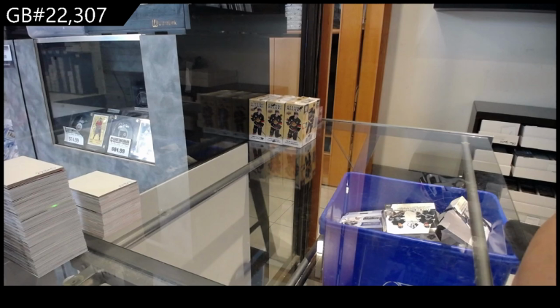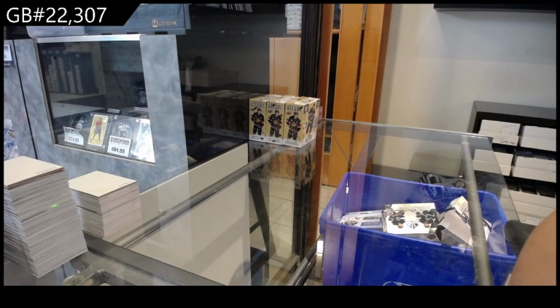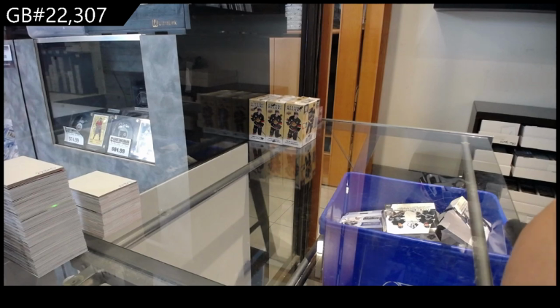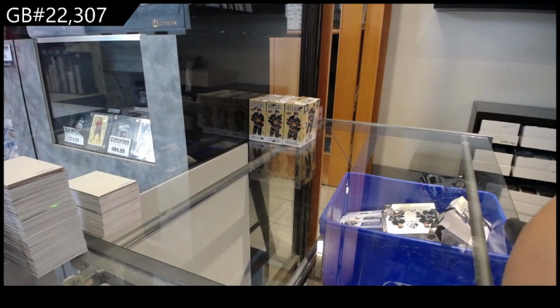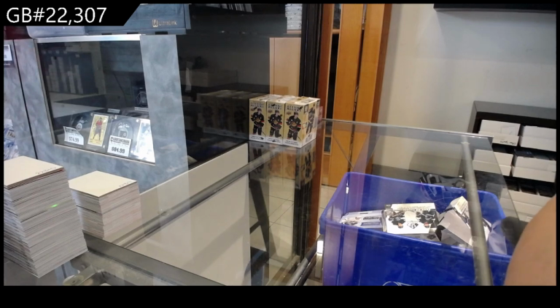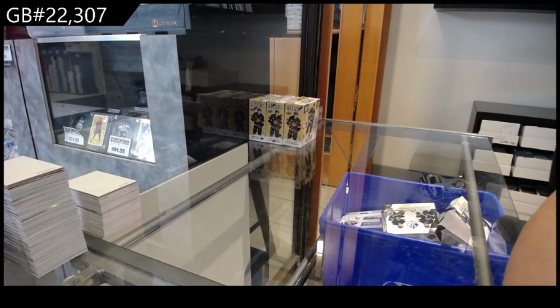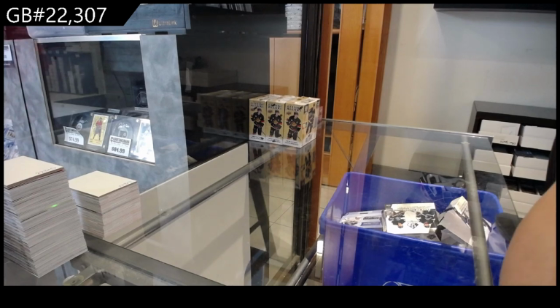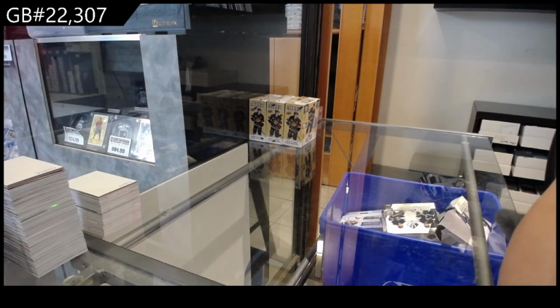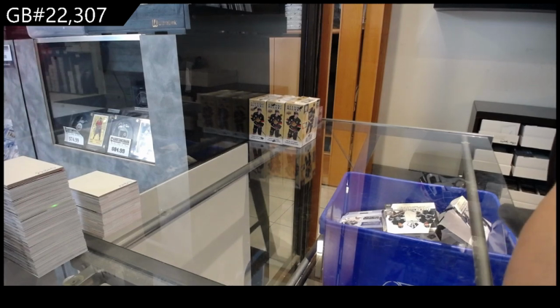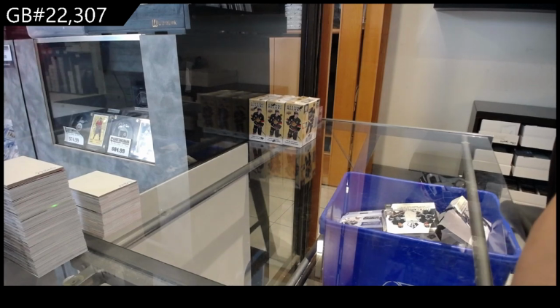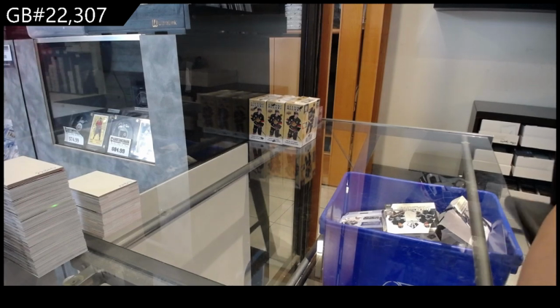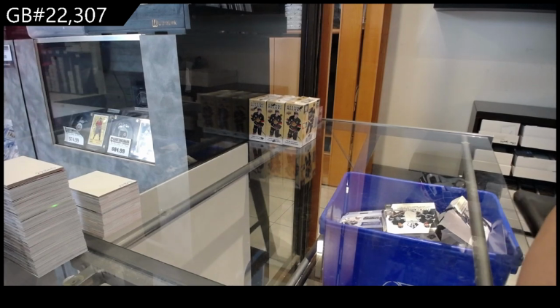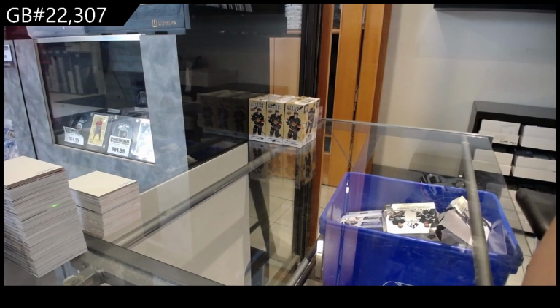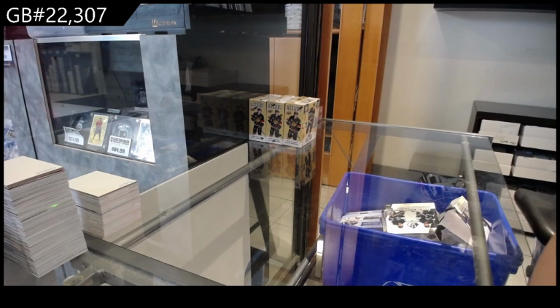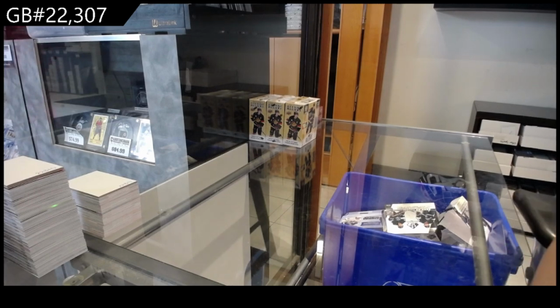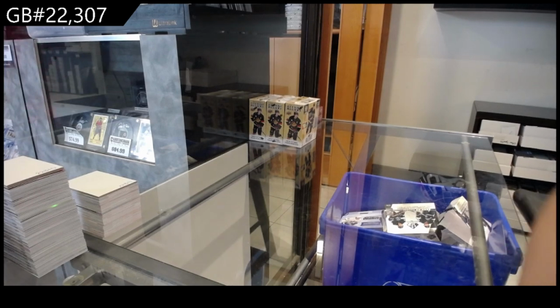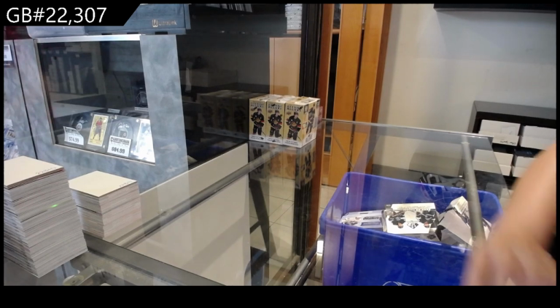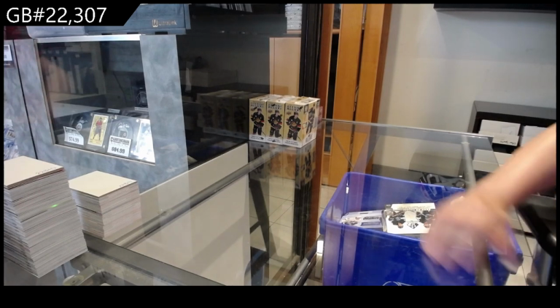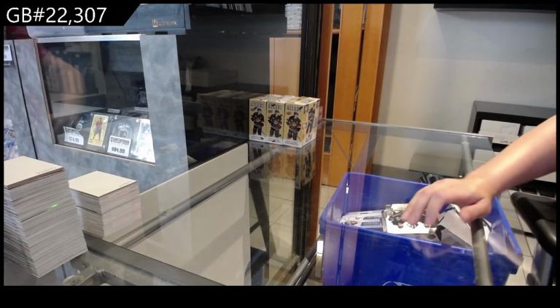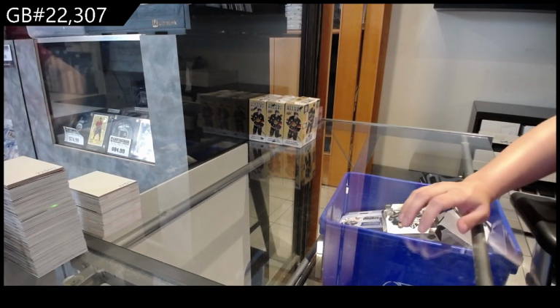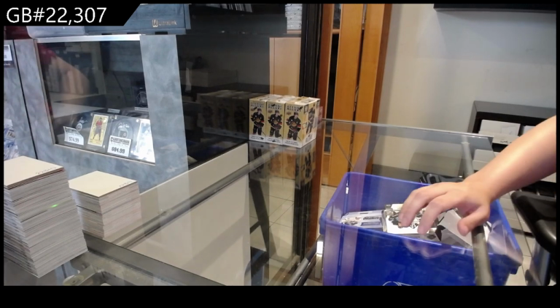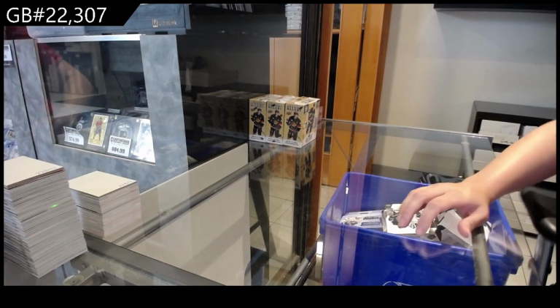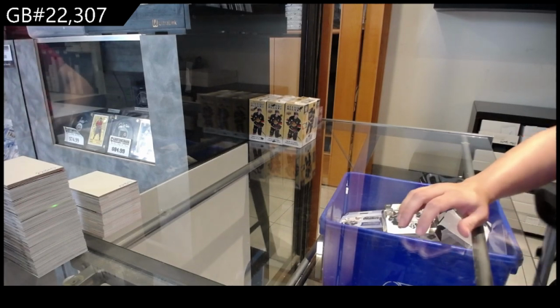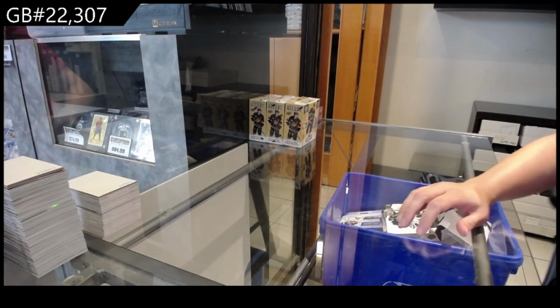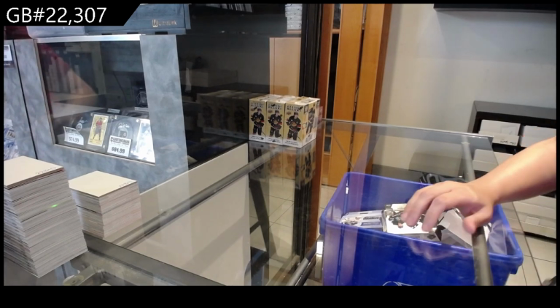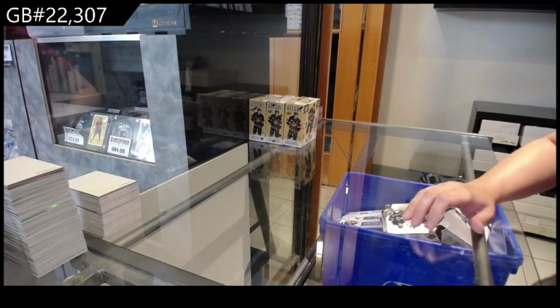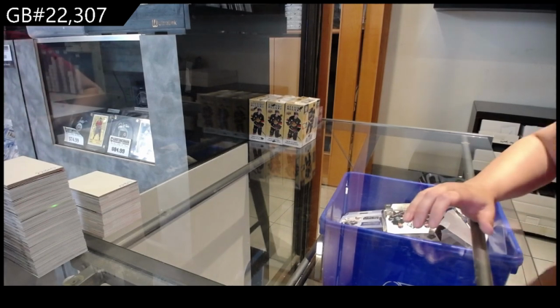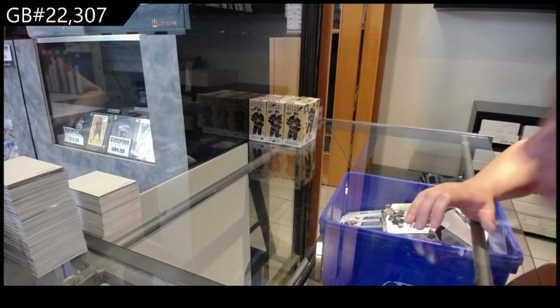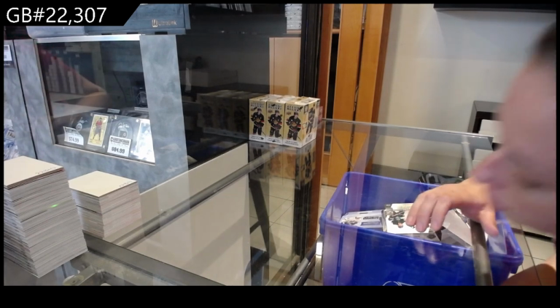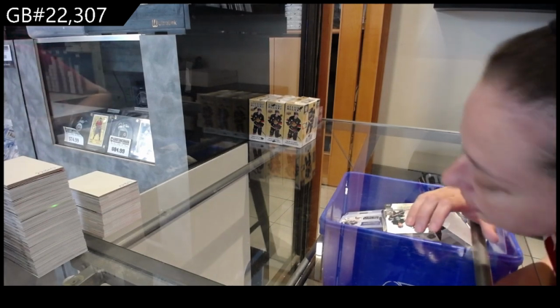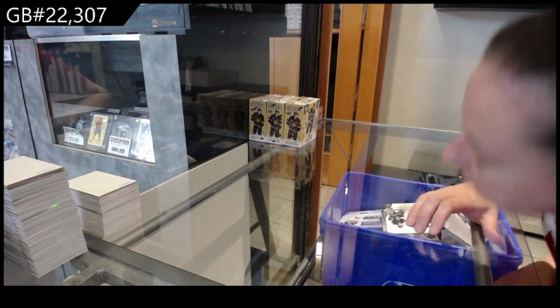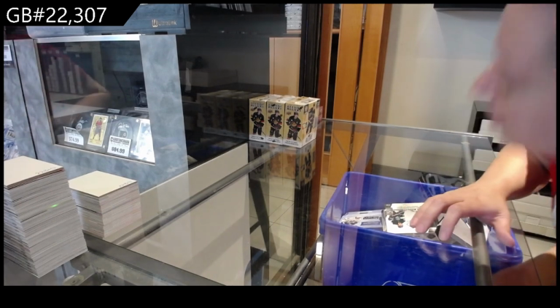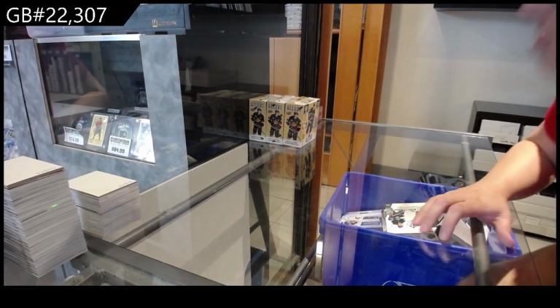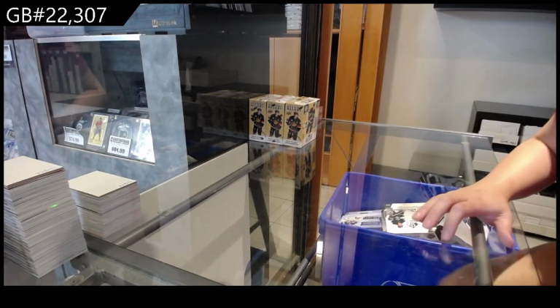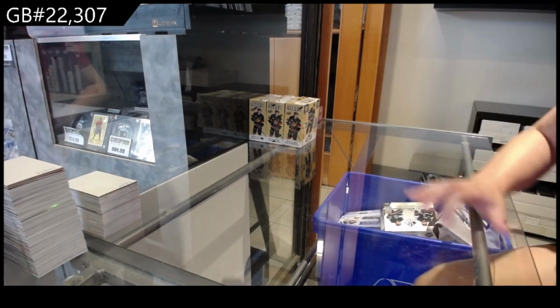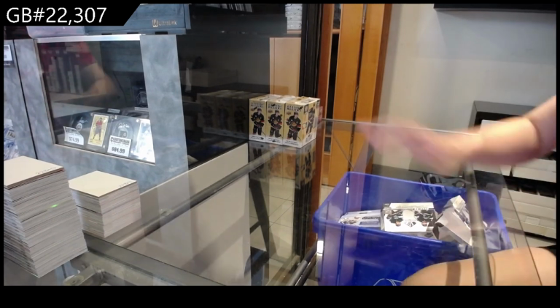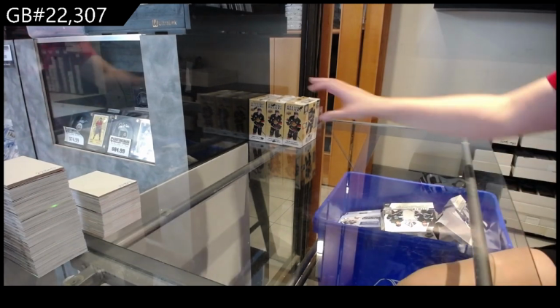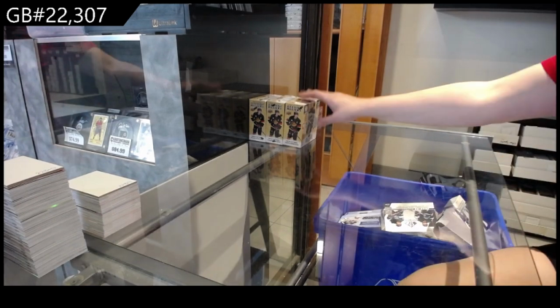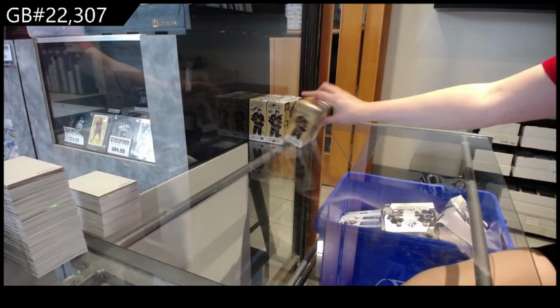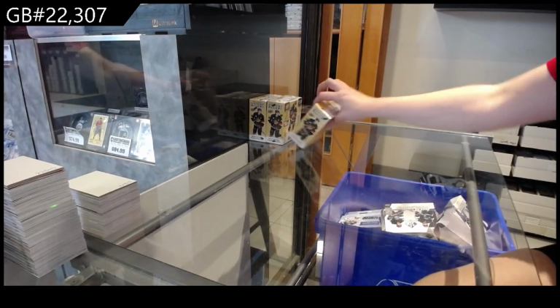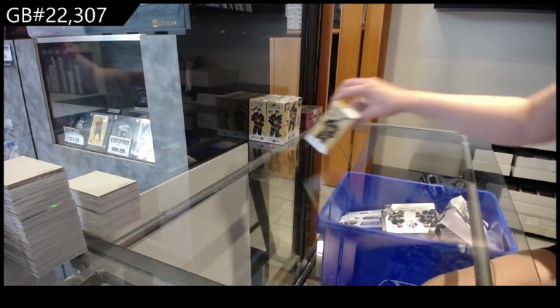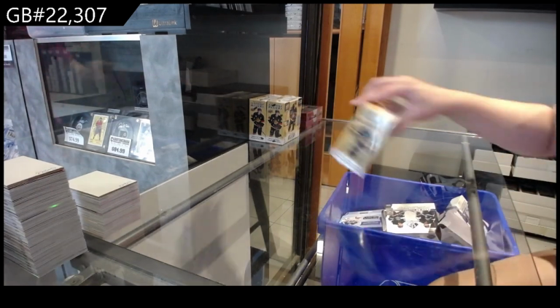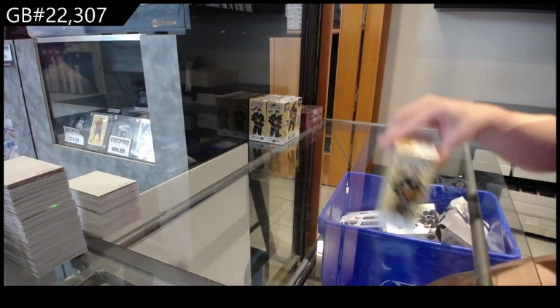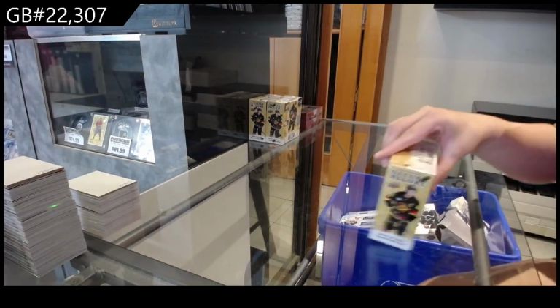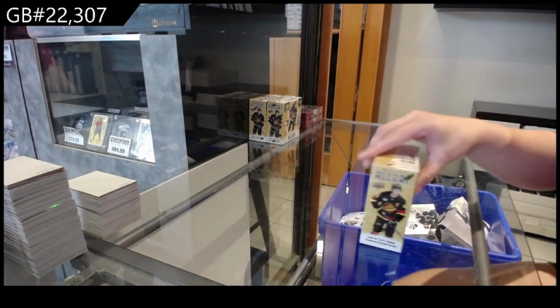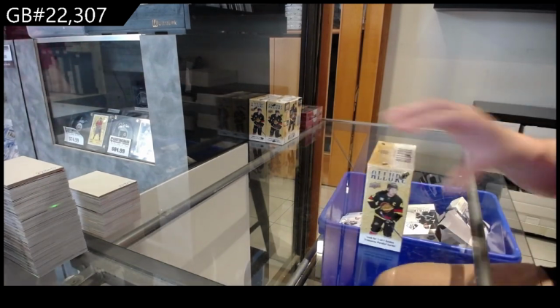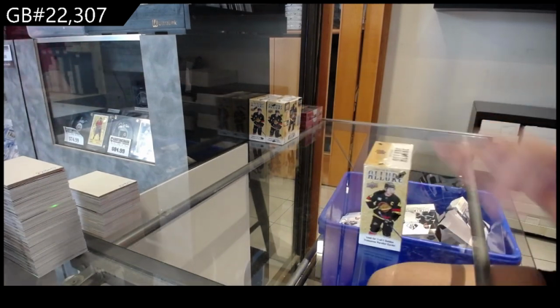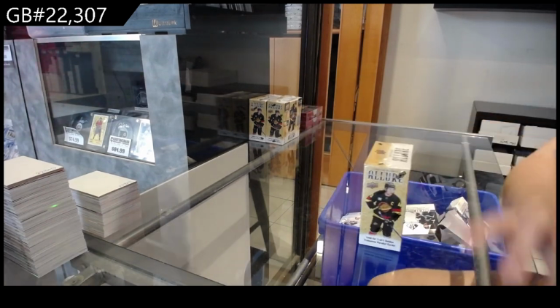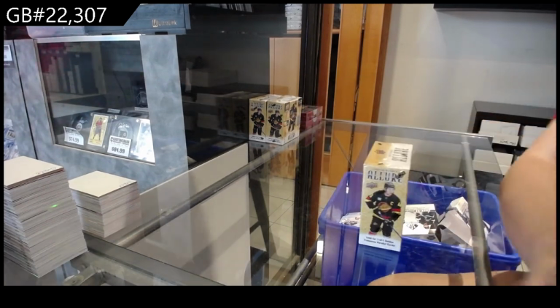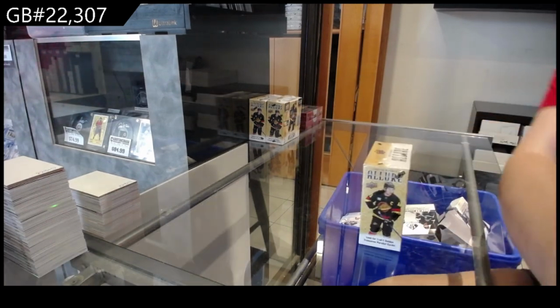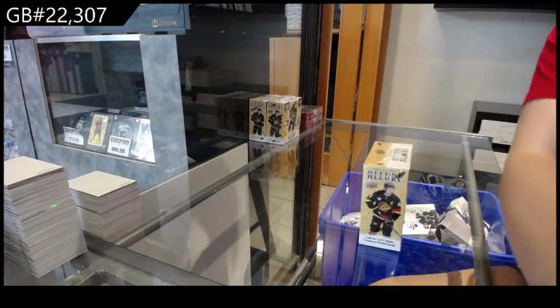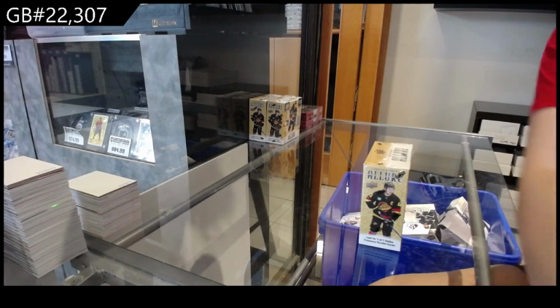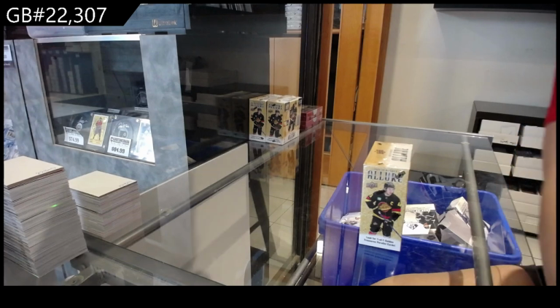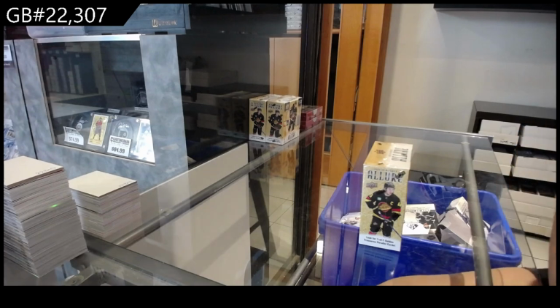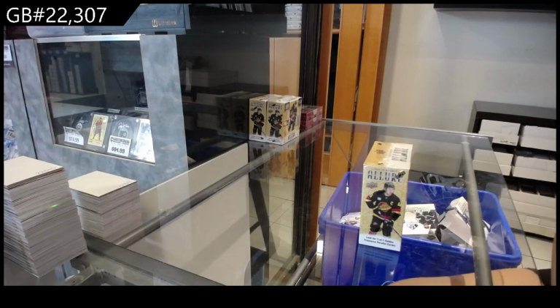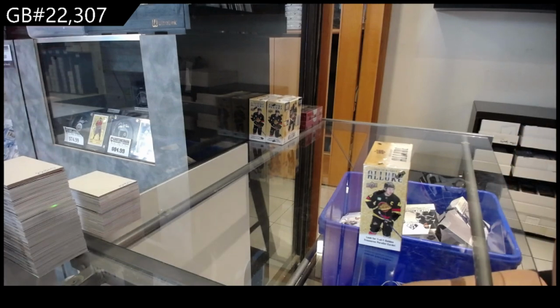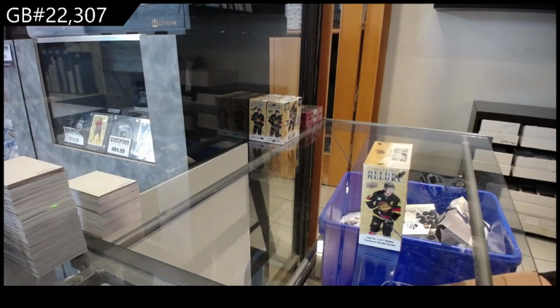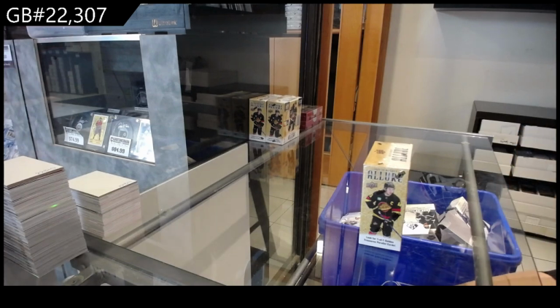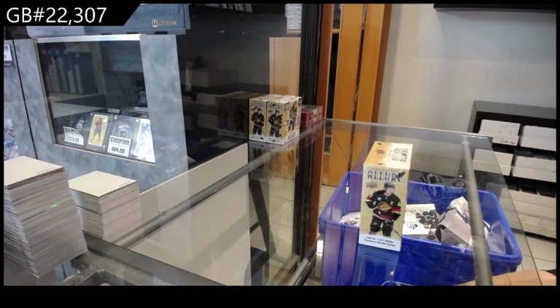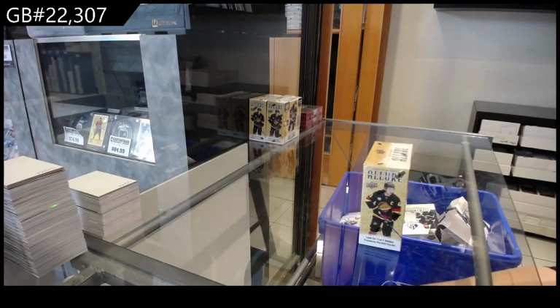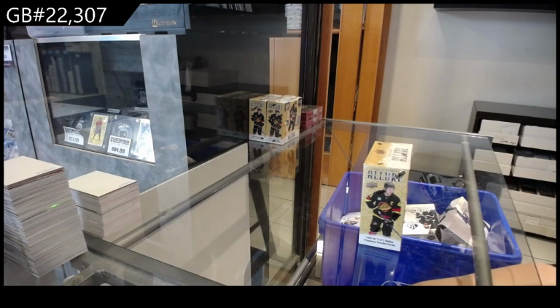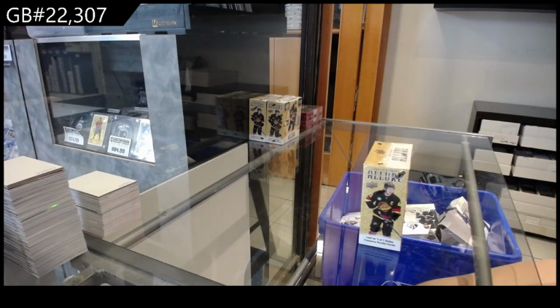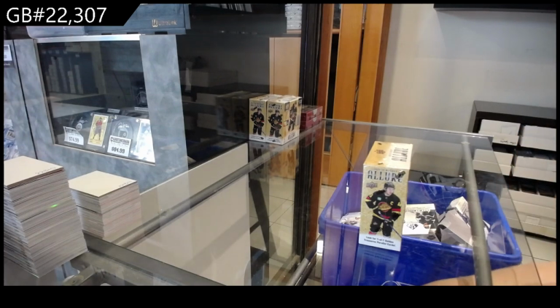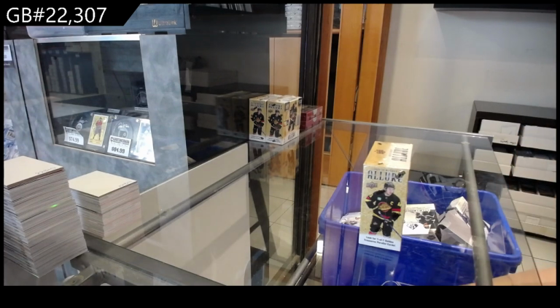Starting off CNC group break 22307, we have got the three box break of 2023-24 Upper Deck Allure.